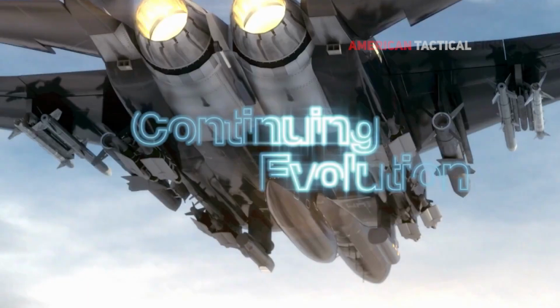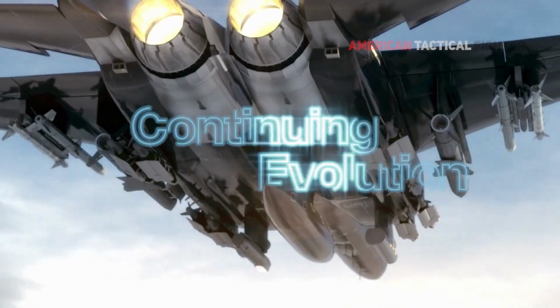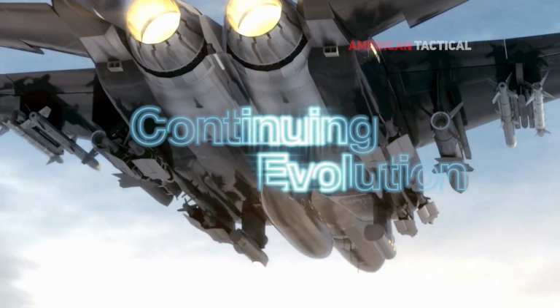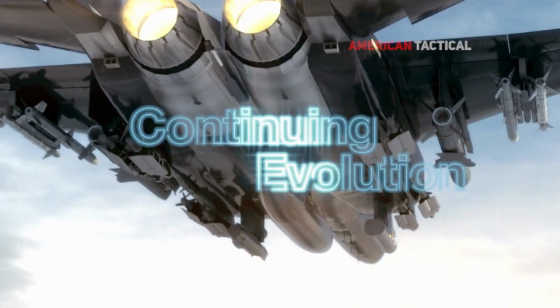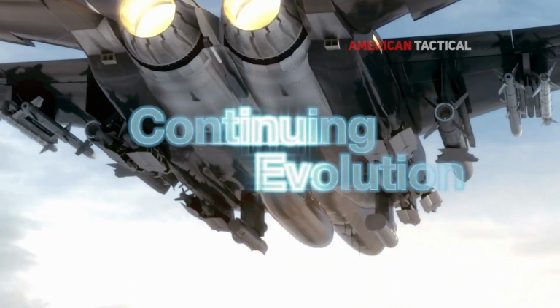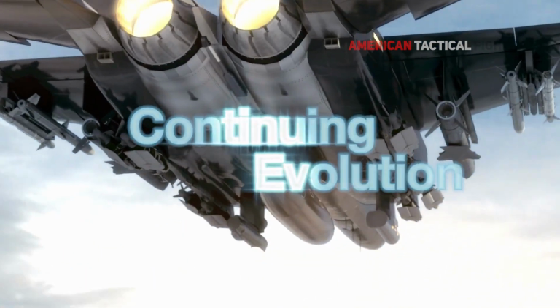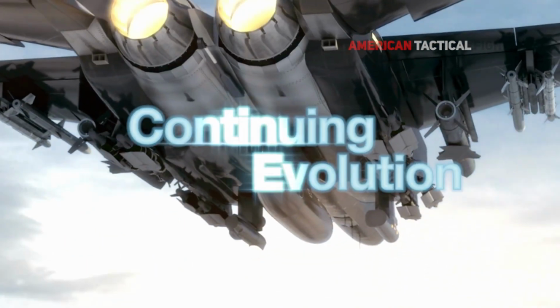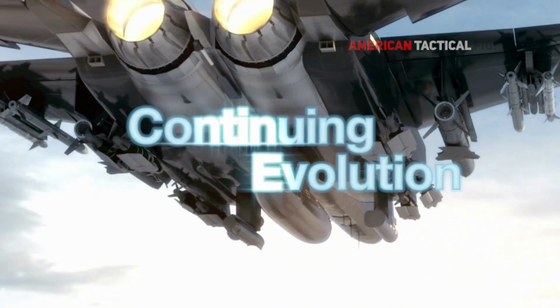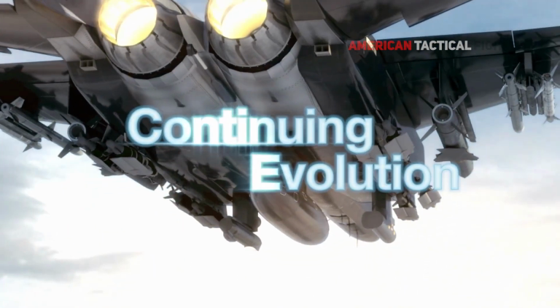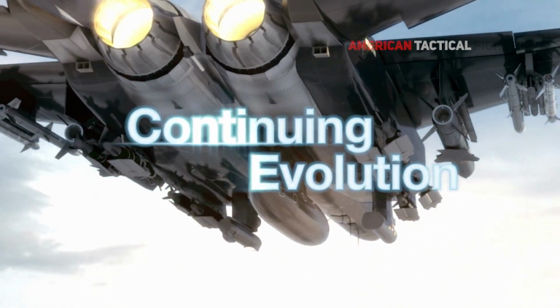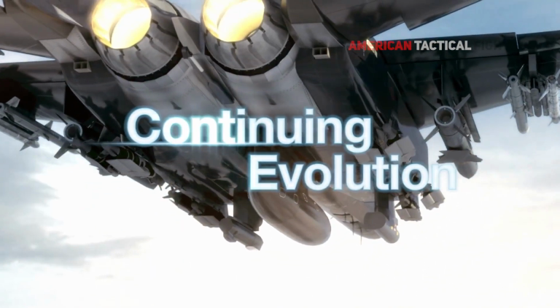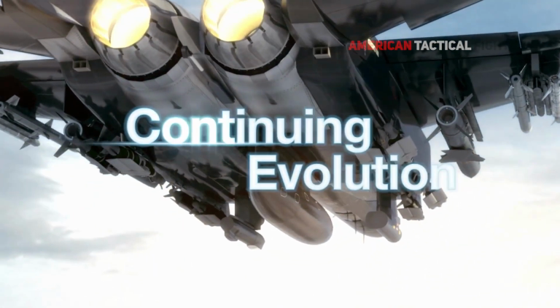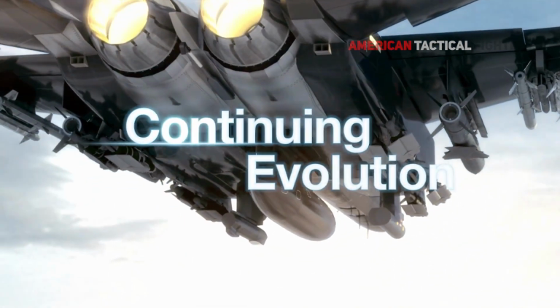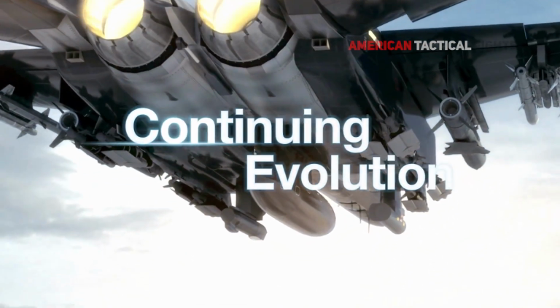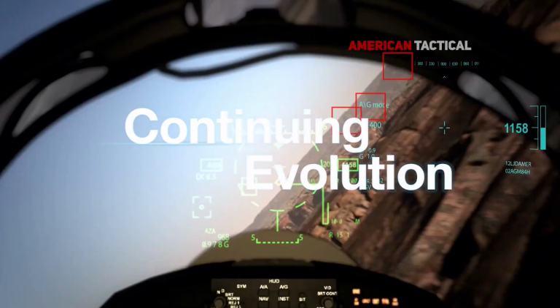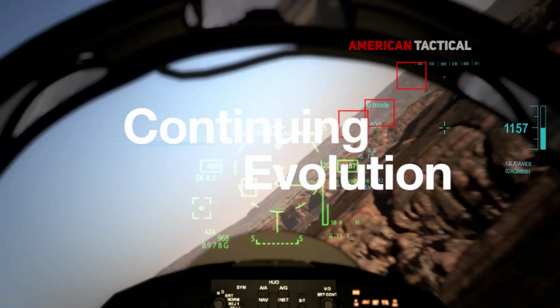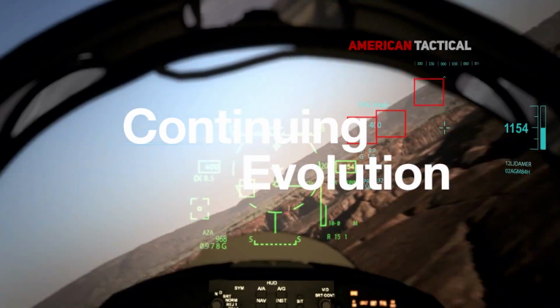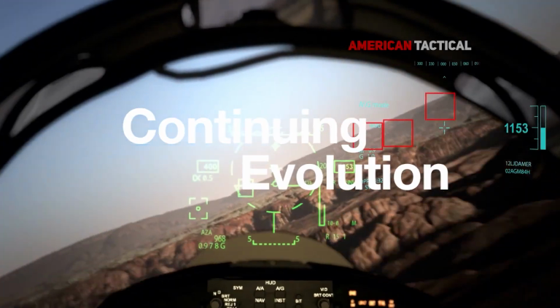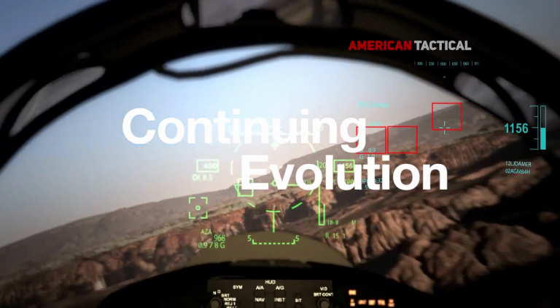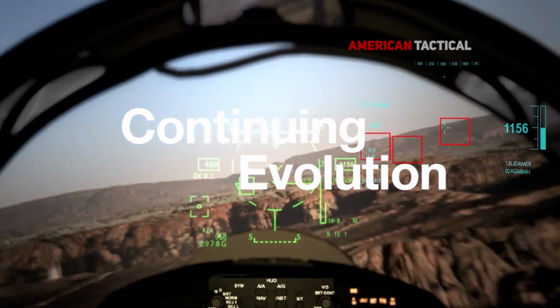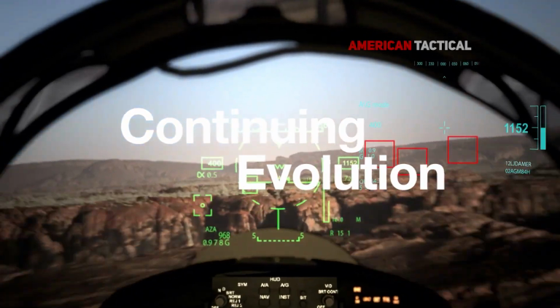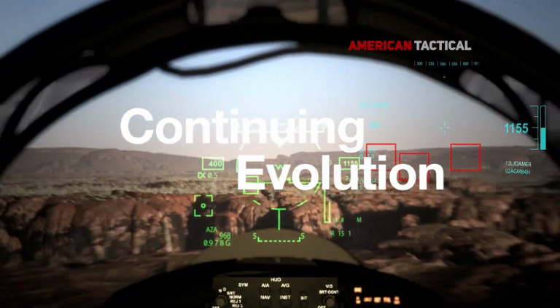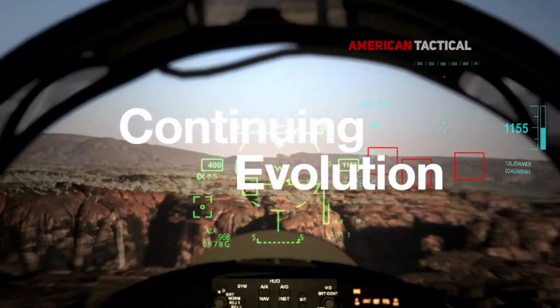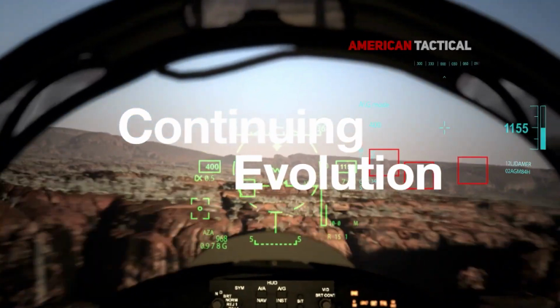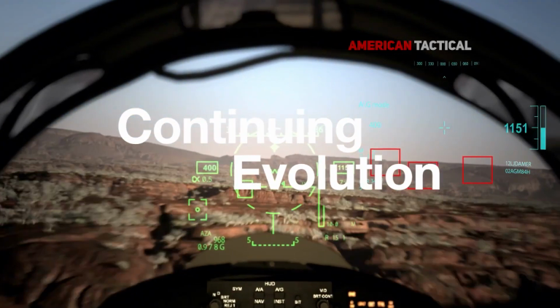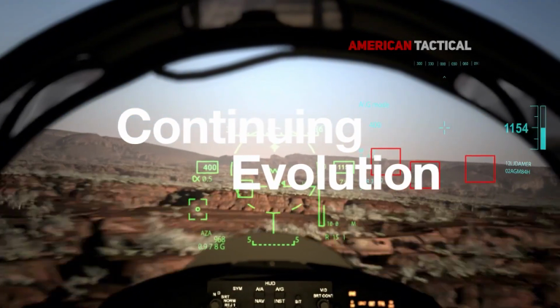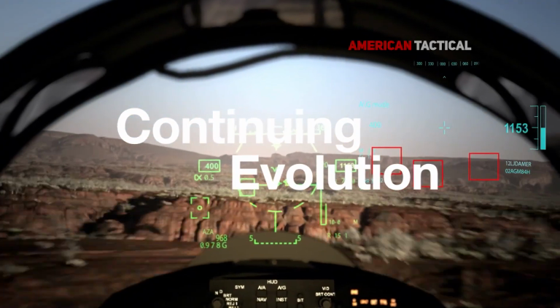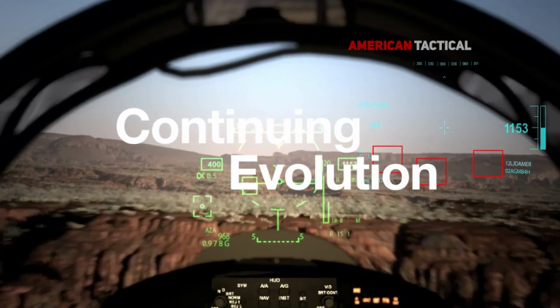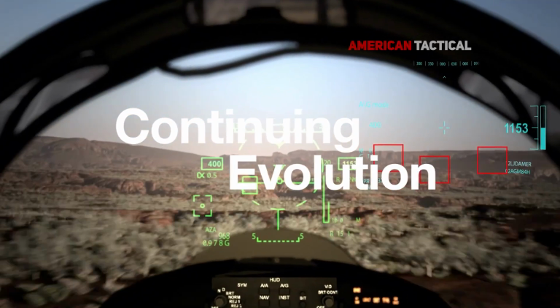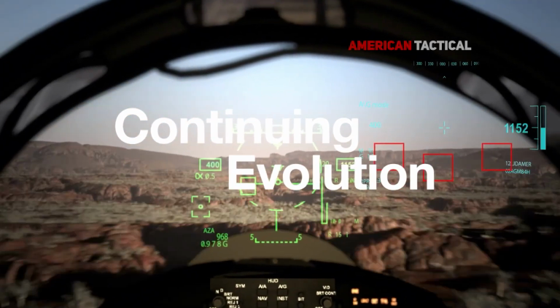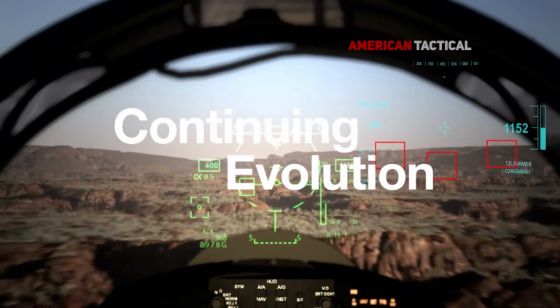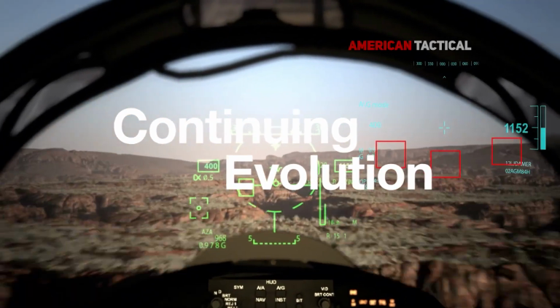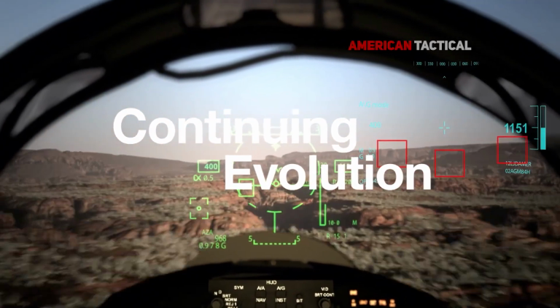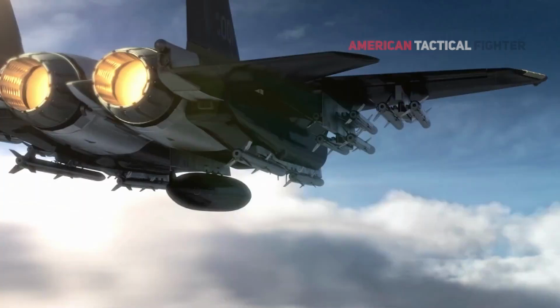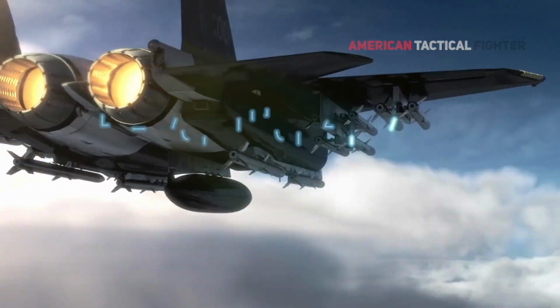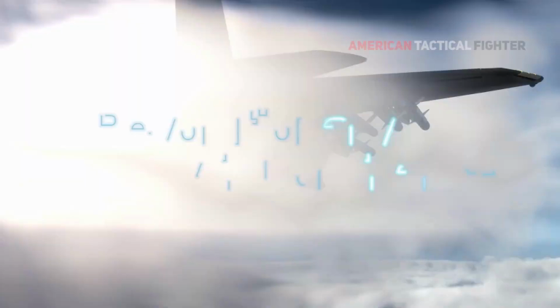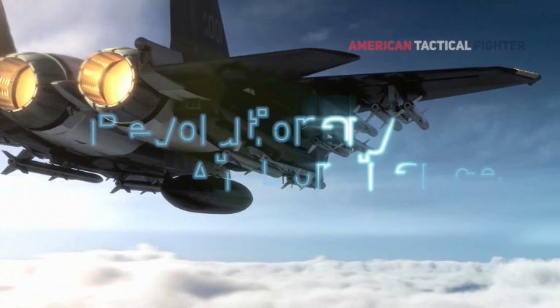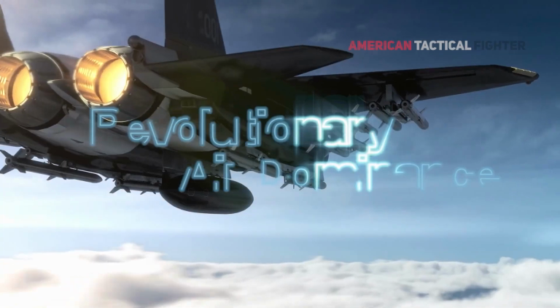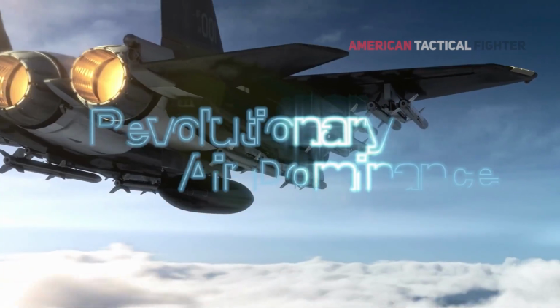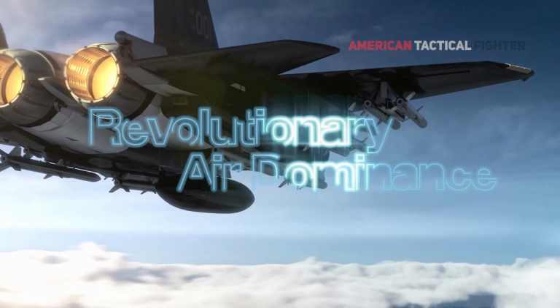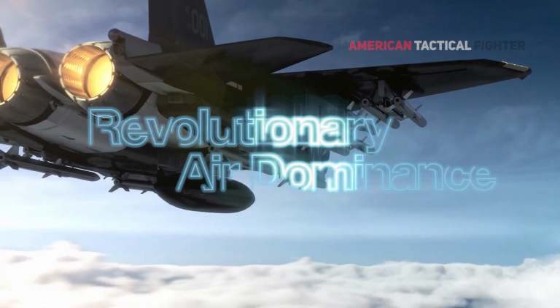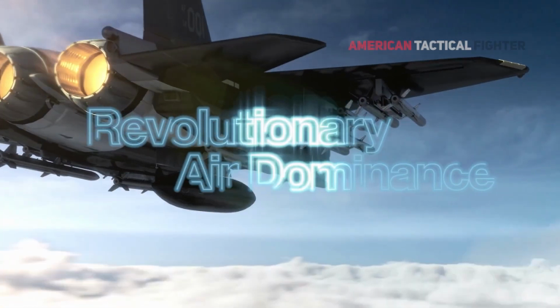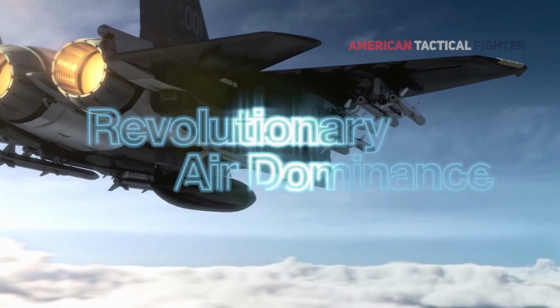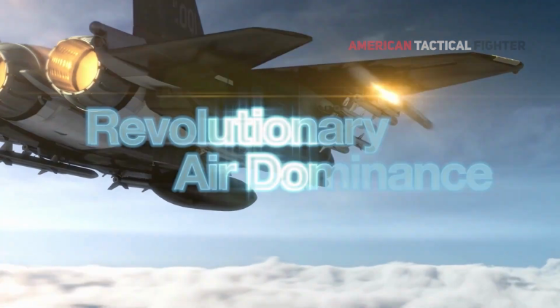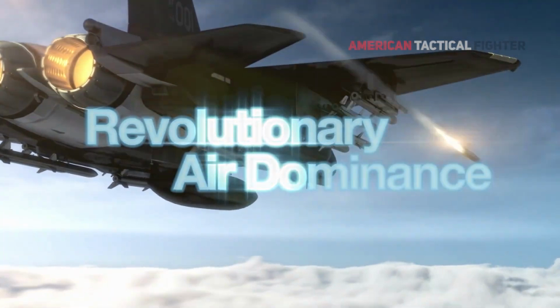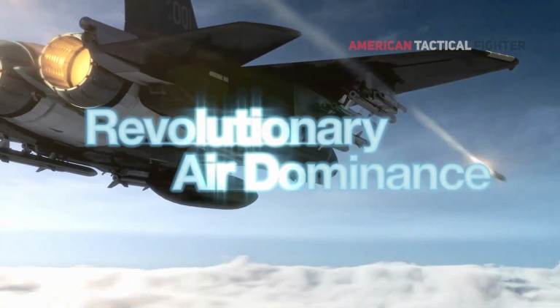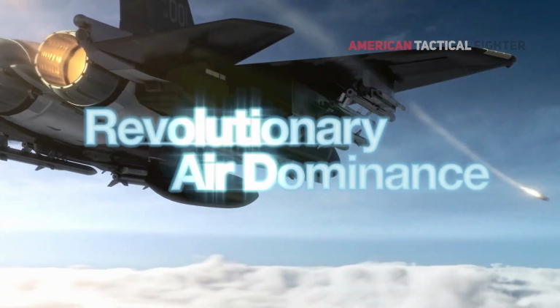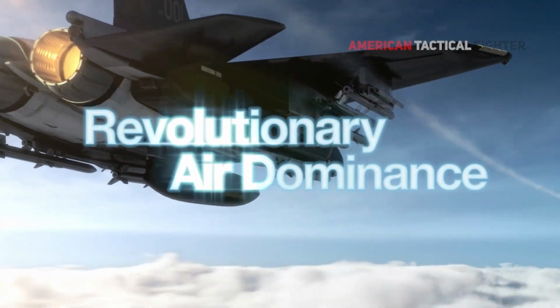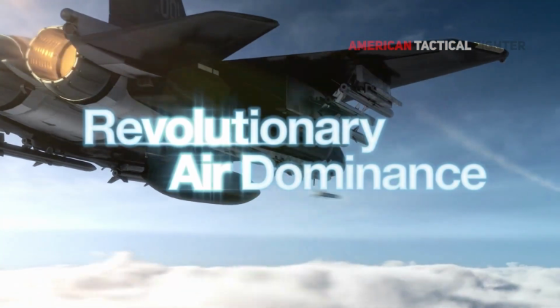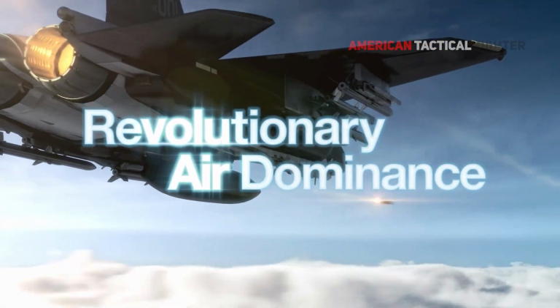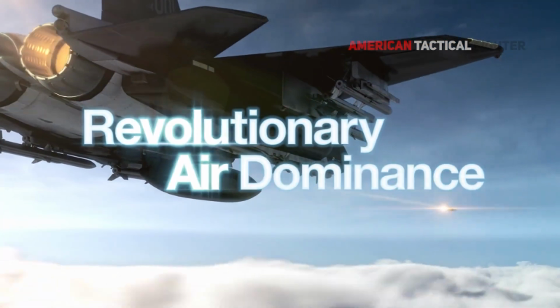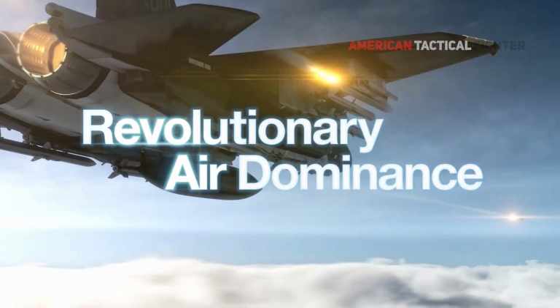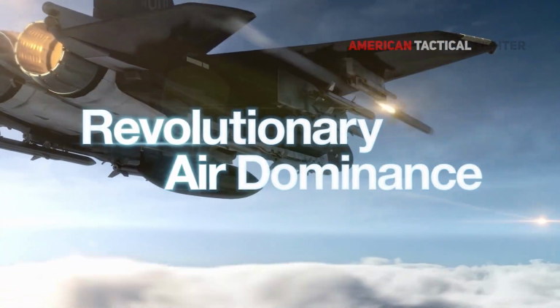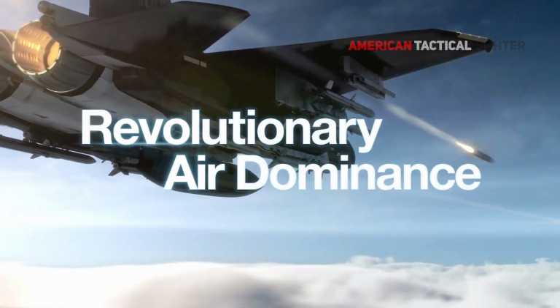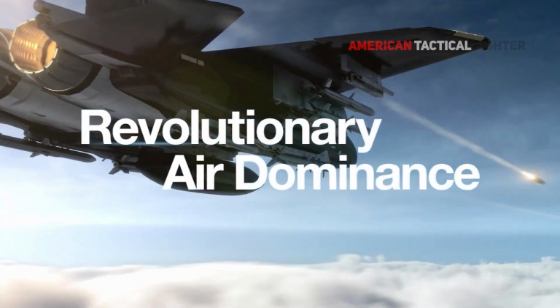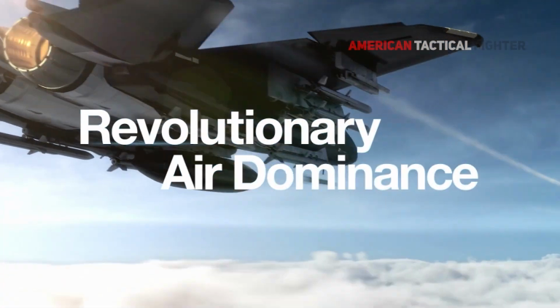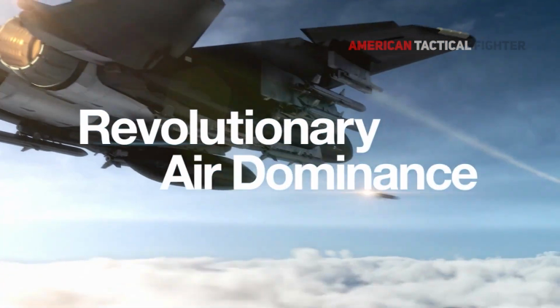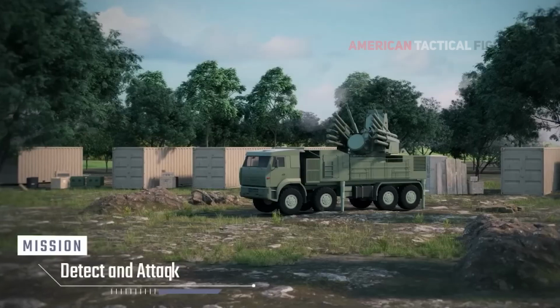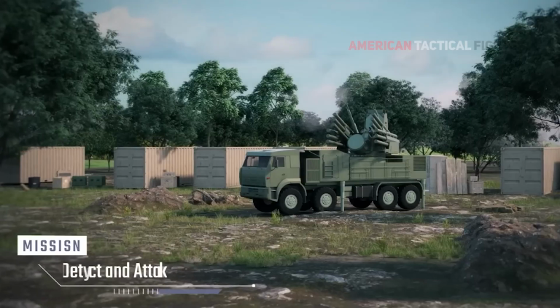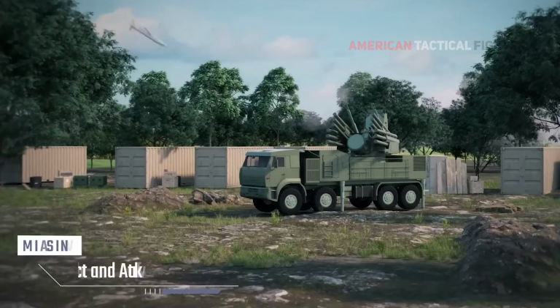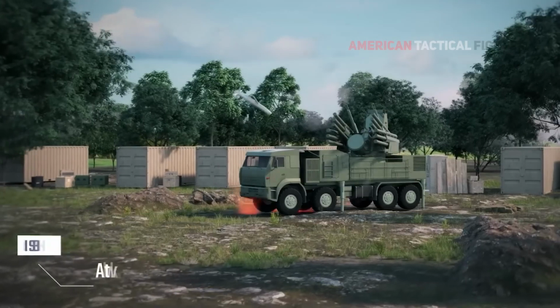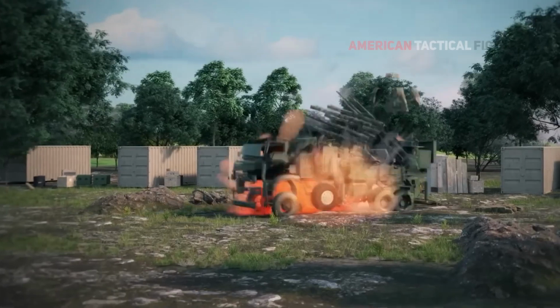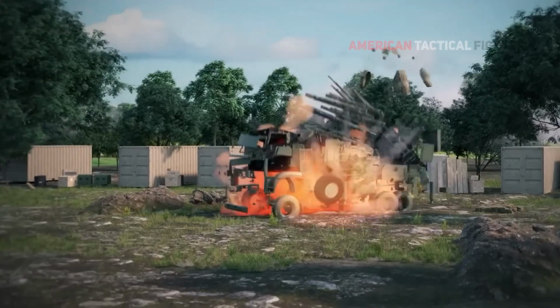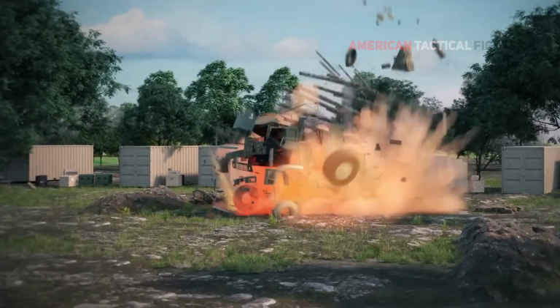Delivering best-in-class payload, range, and speed, the F-15EX will serve as a backbone for any tactical fighter fleet.